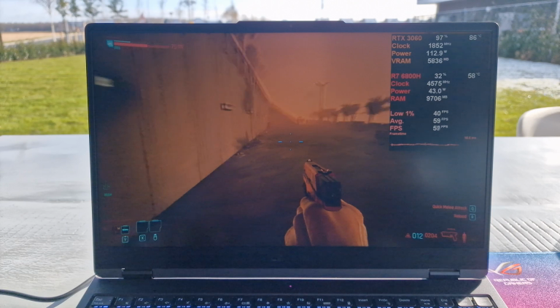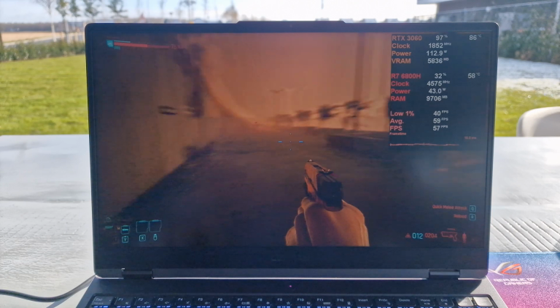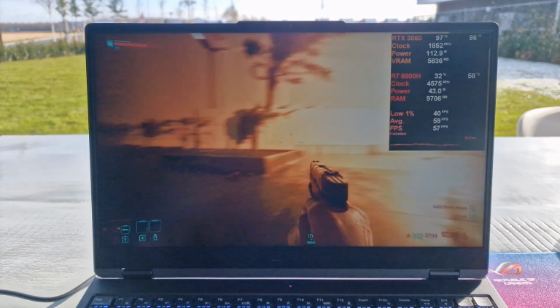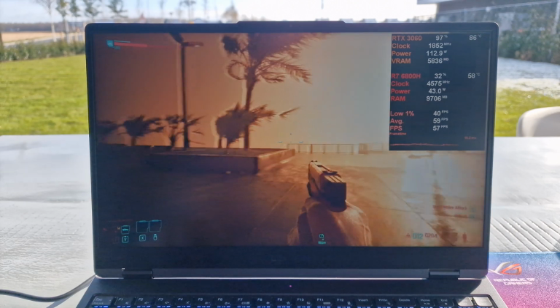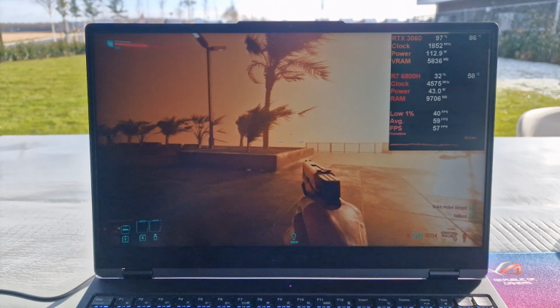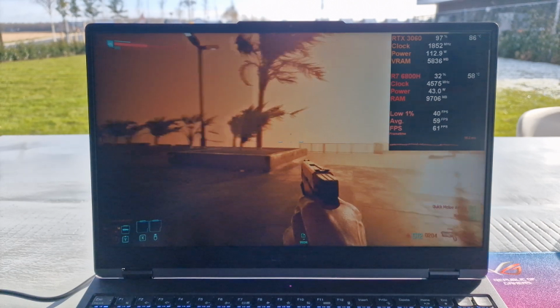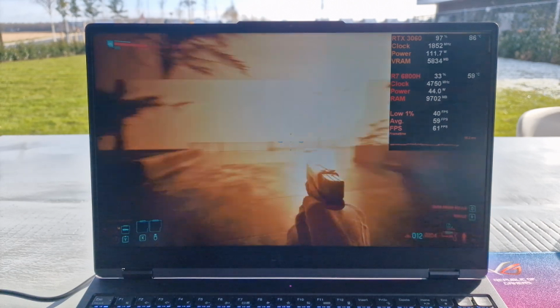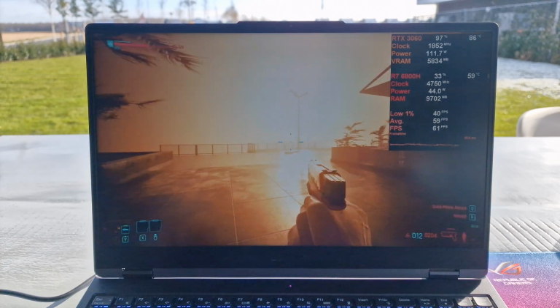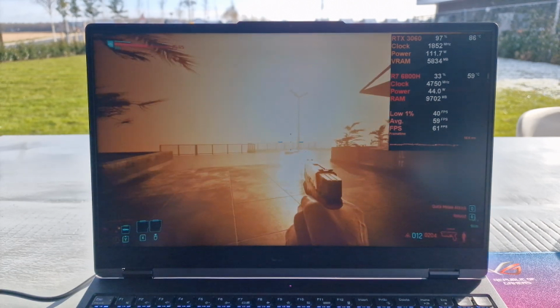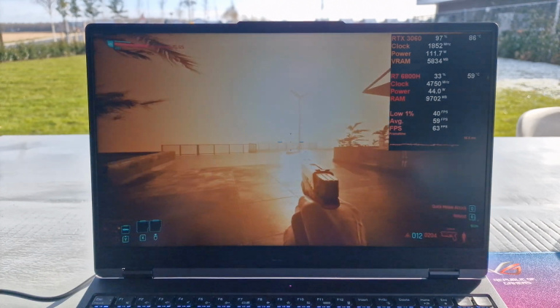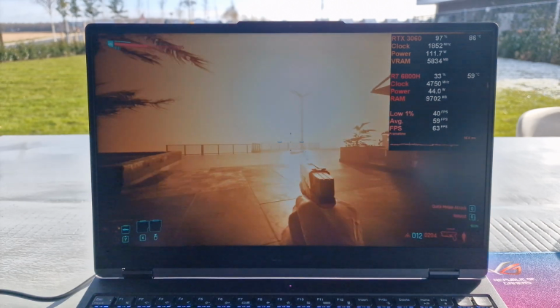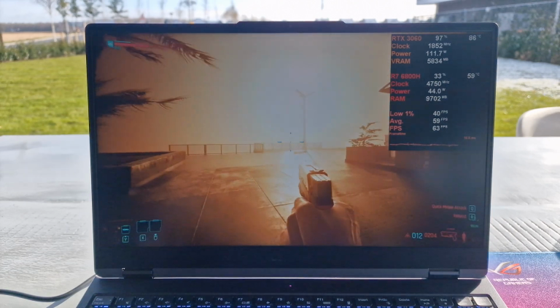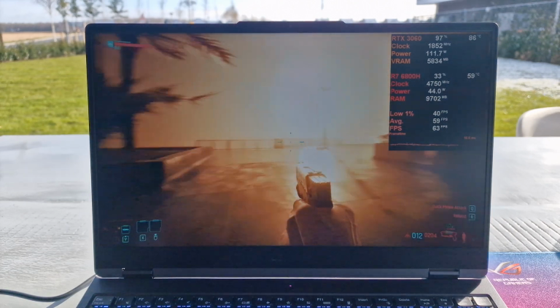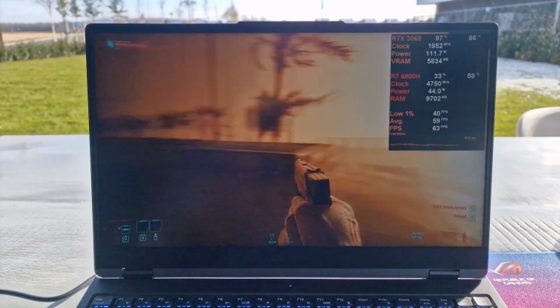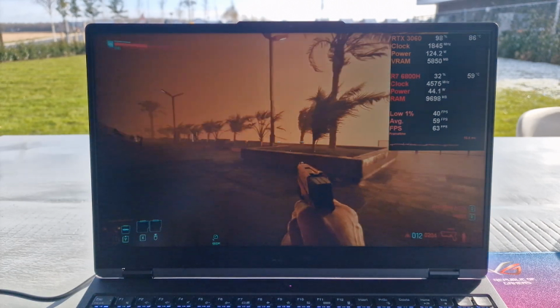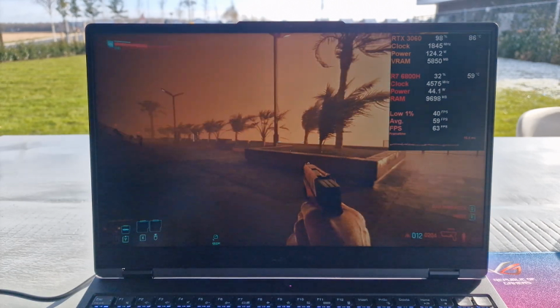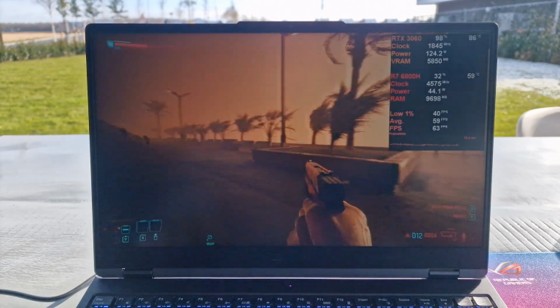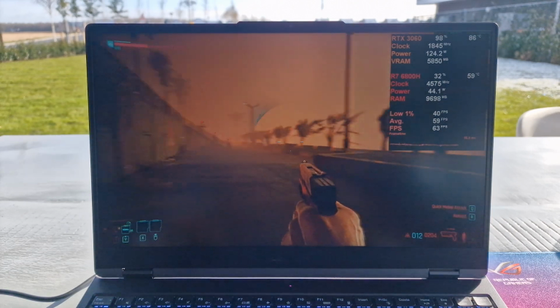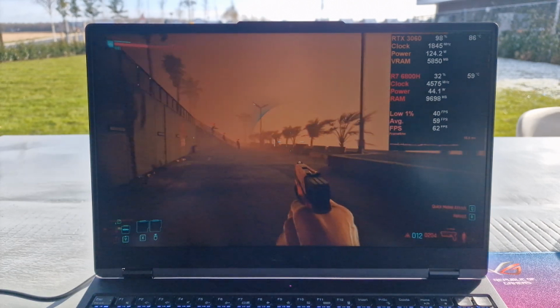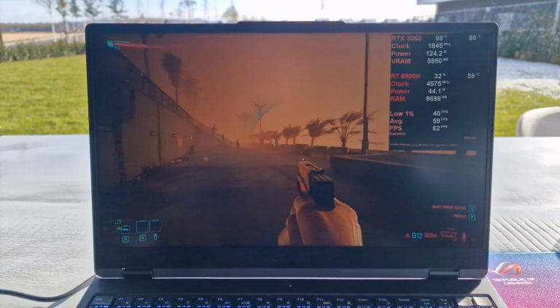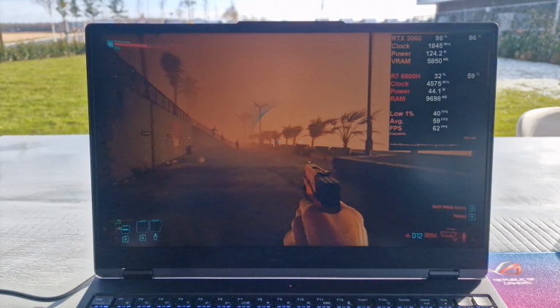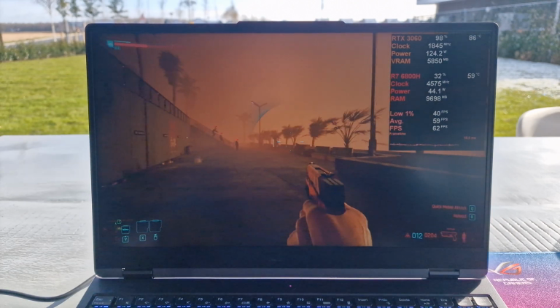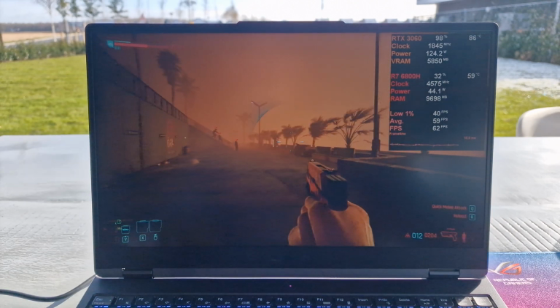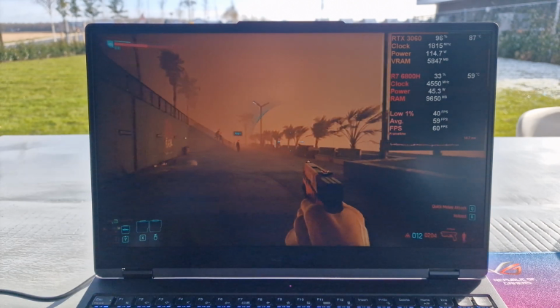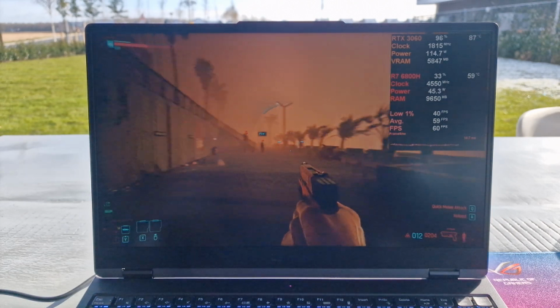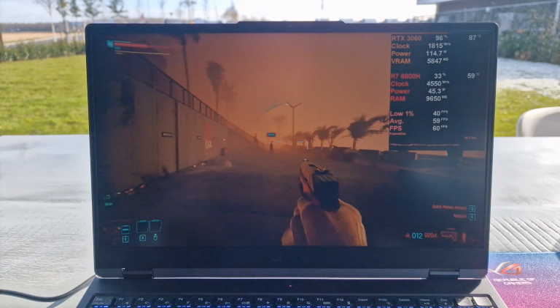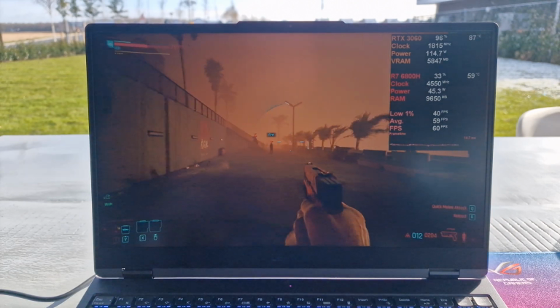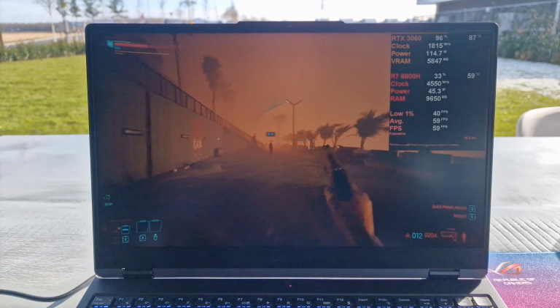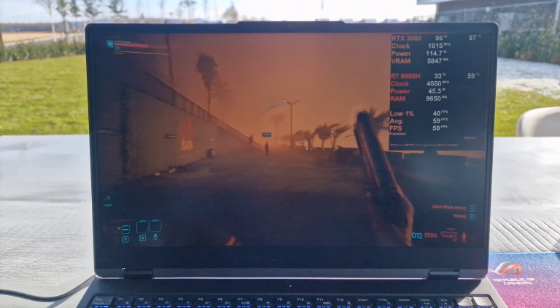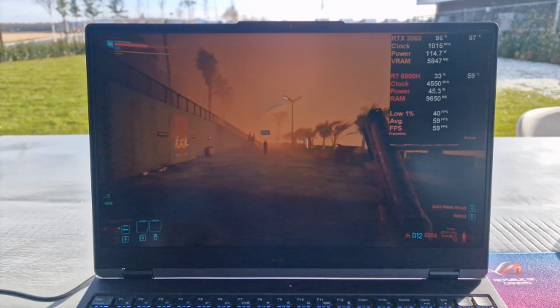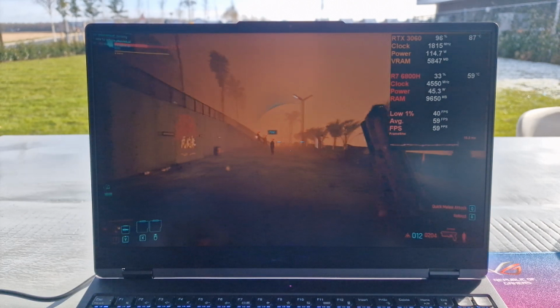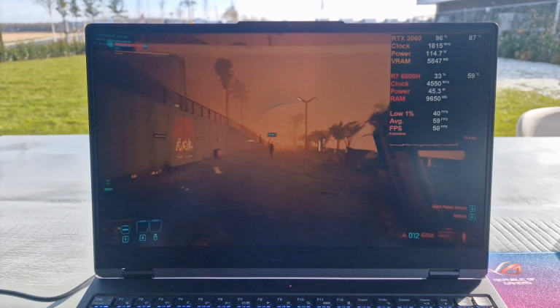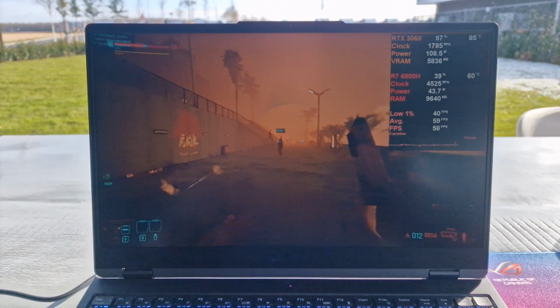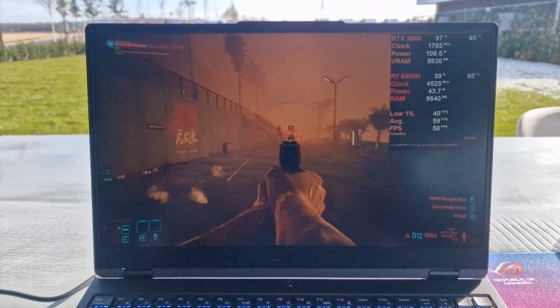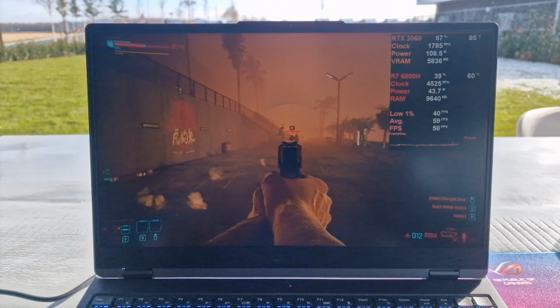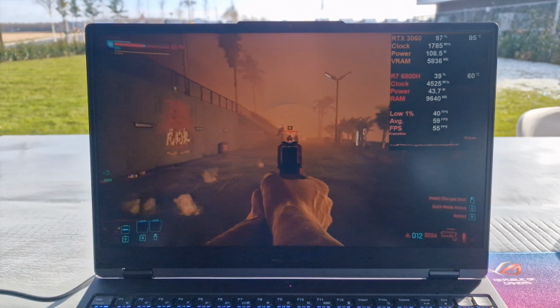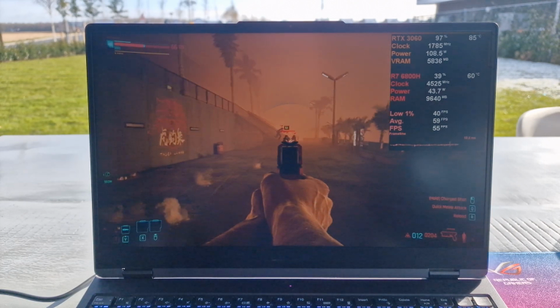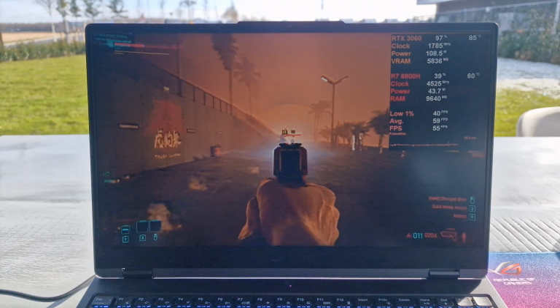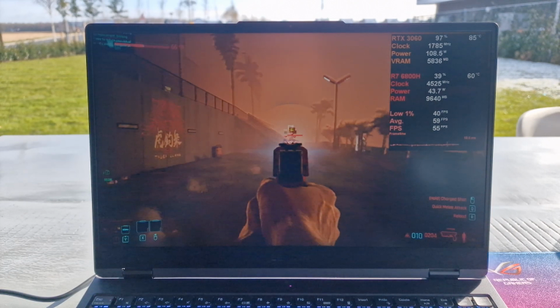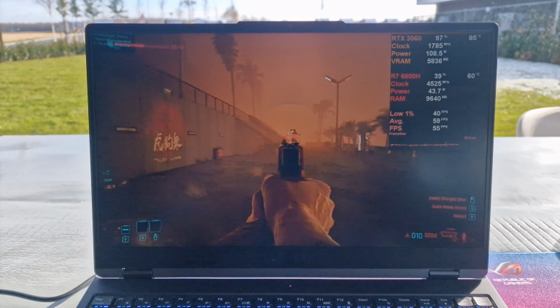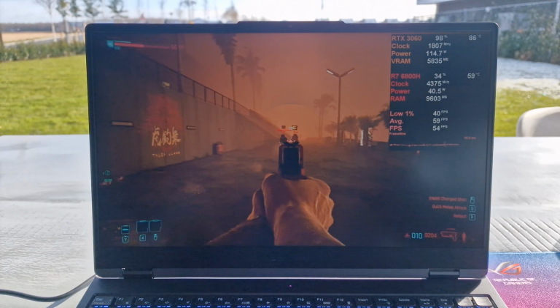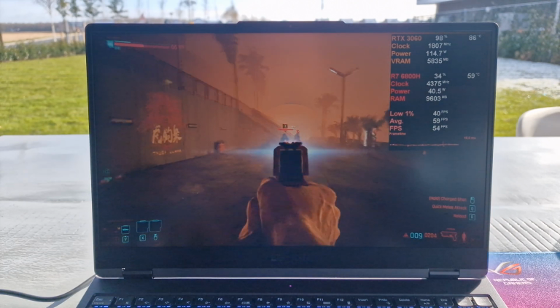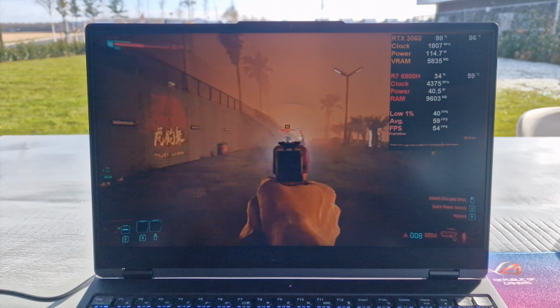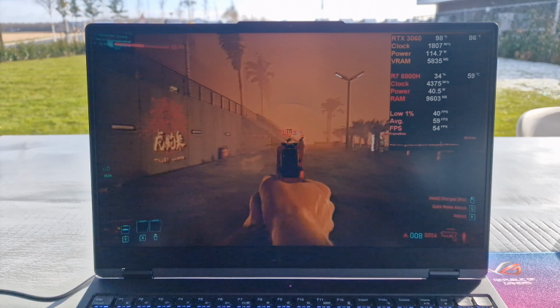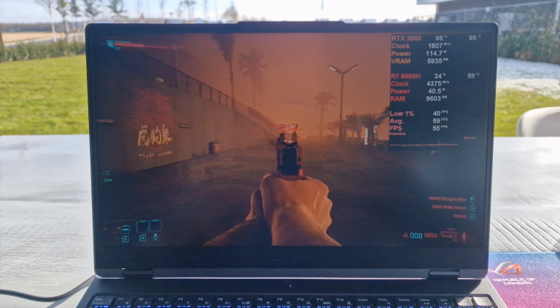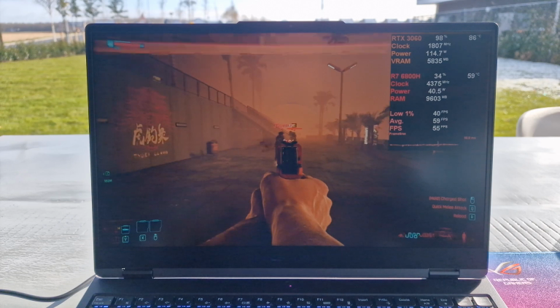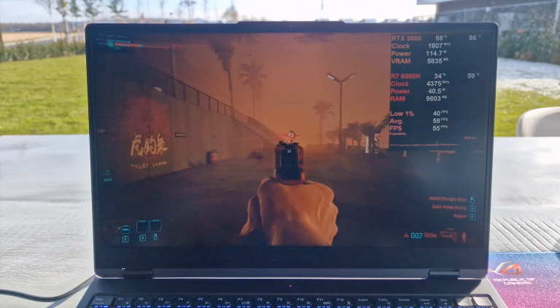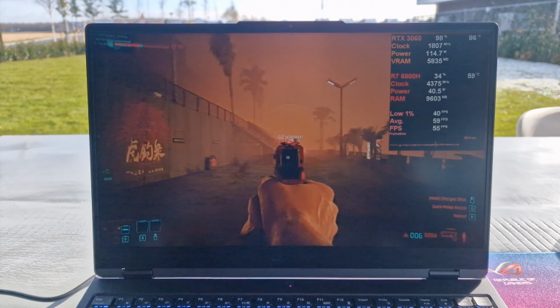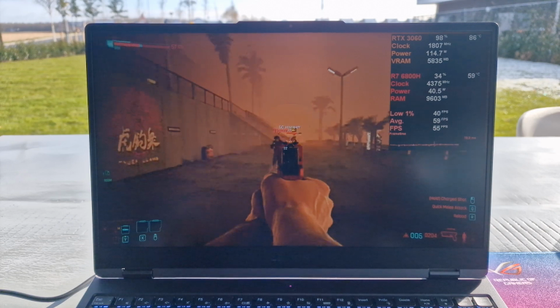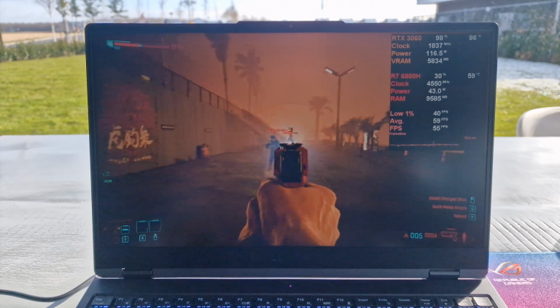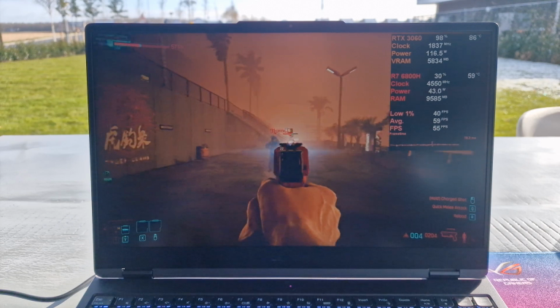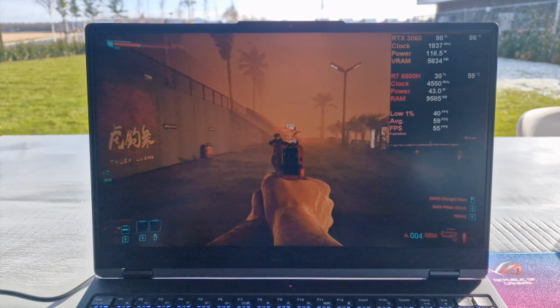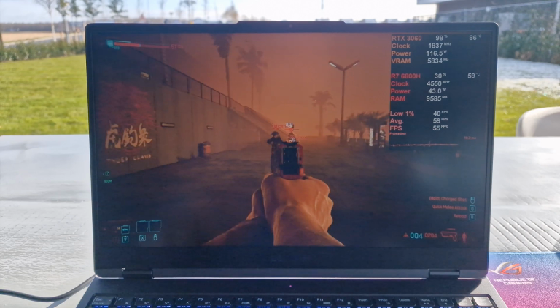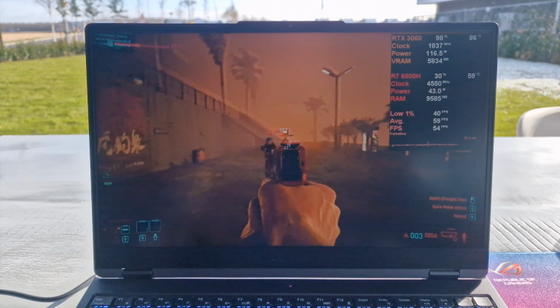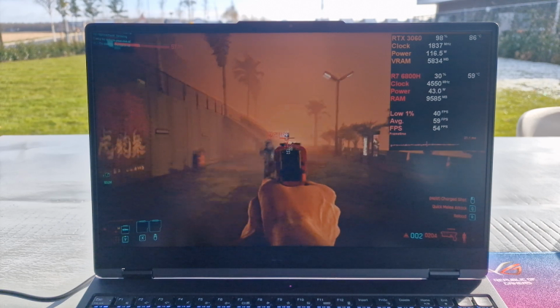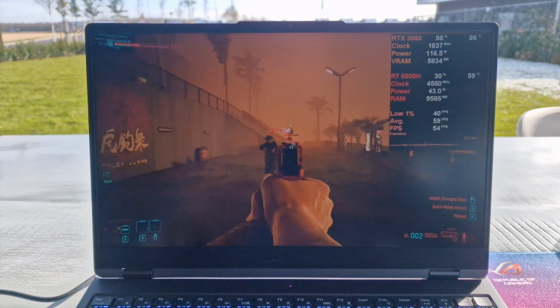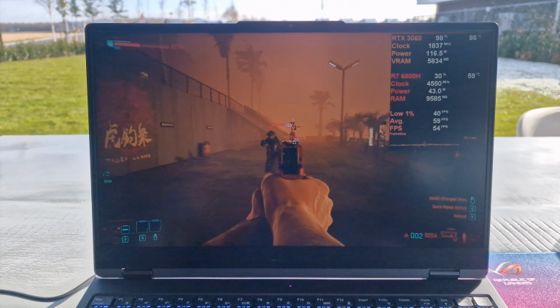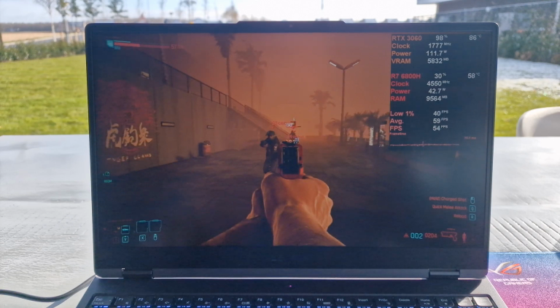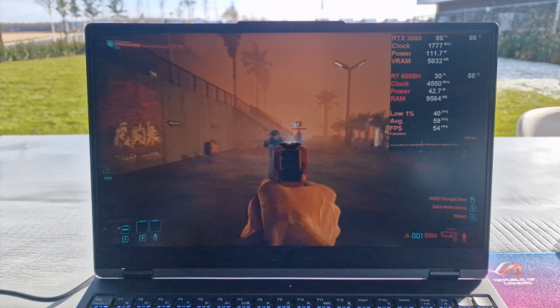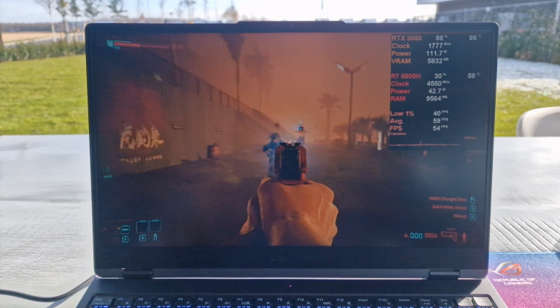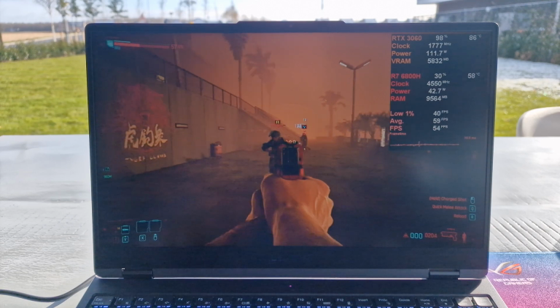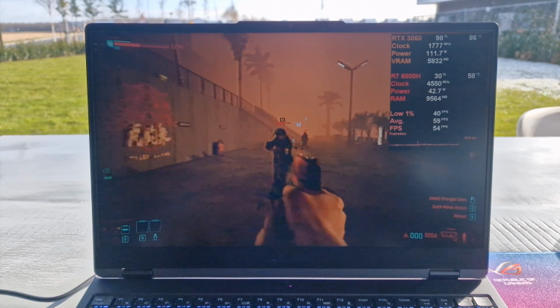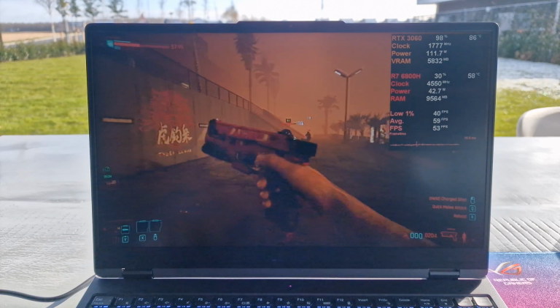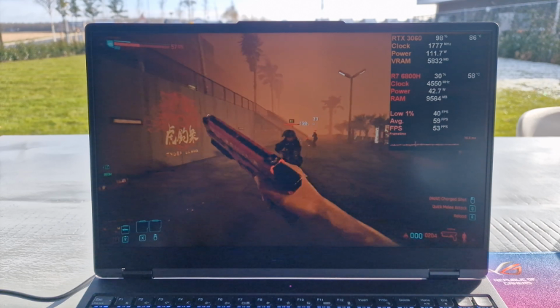The trackpad is glitching out, I think, because of the temperature. Let's compare this versus inside.